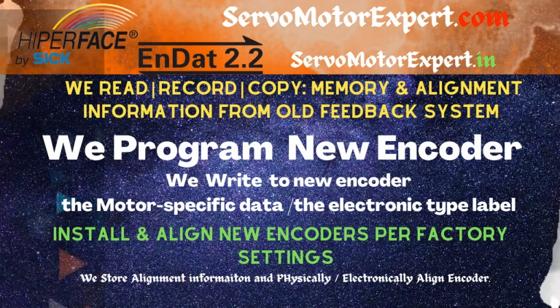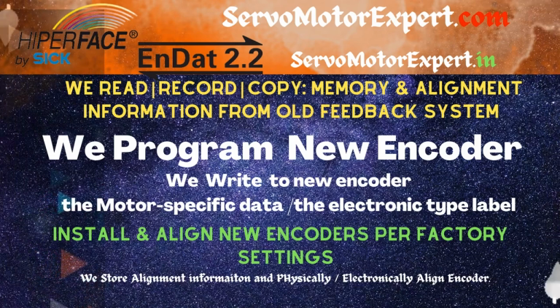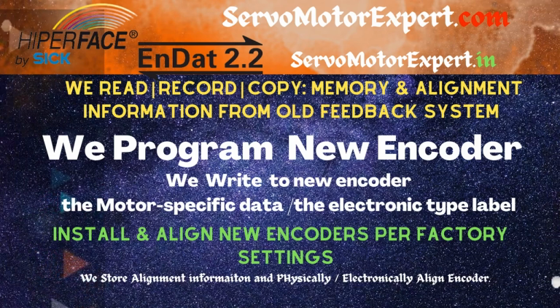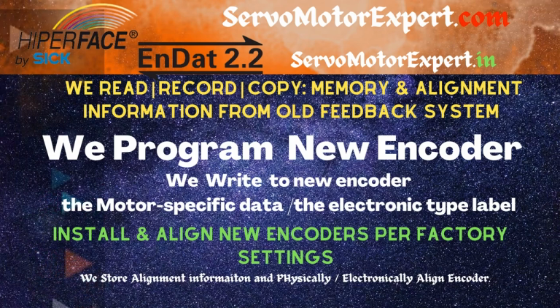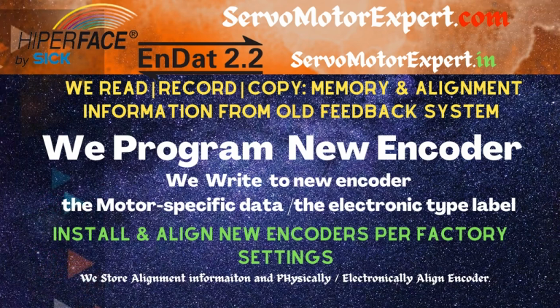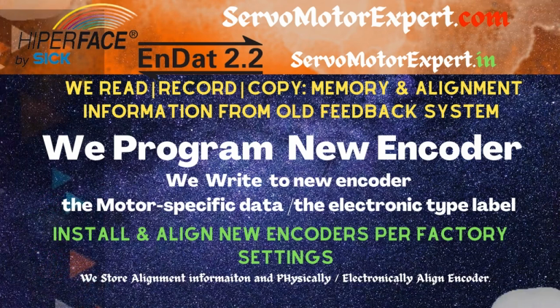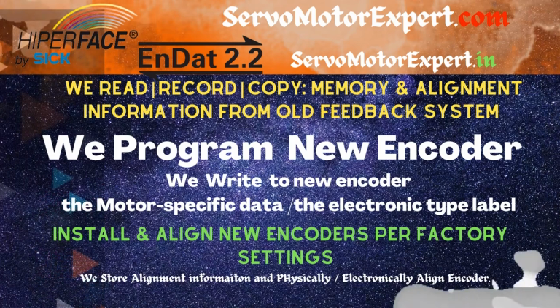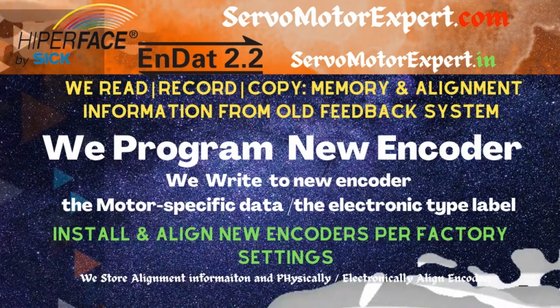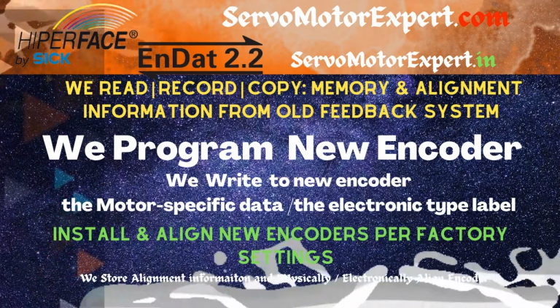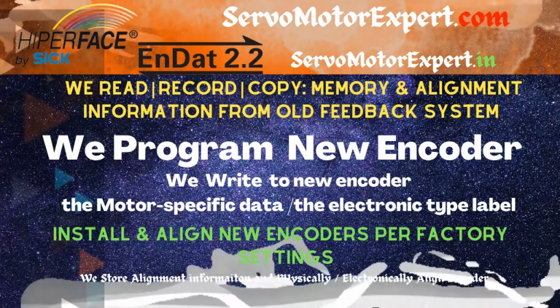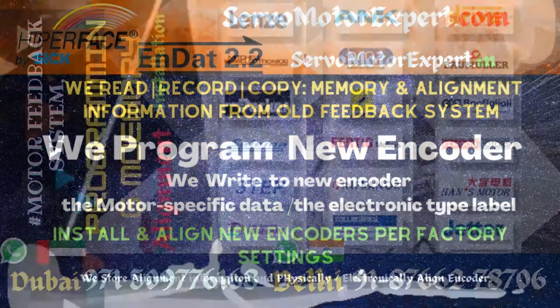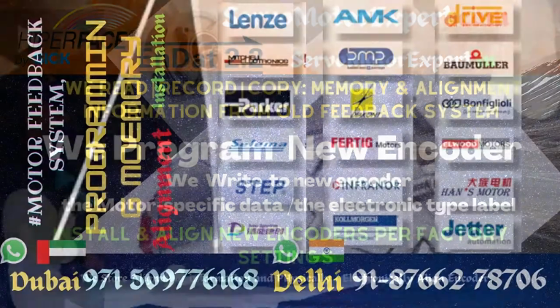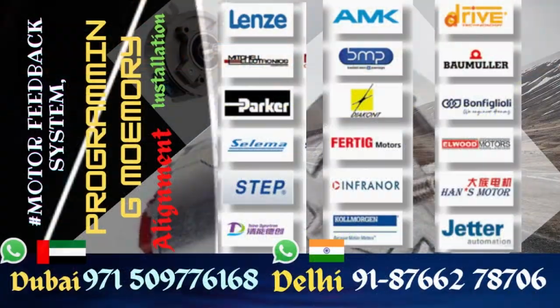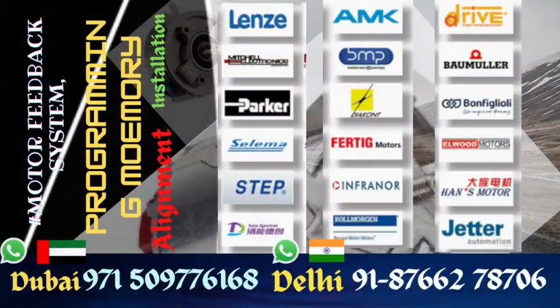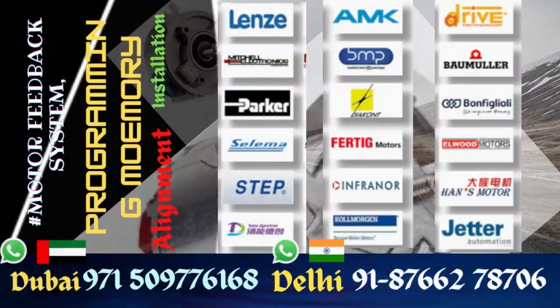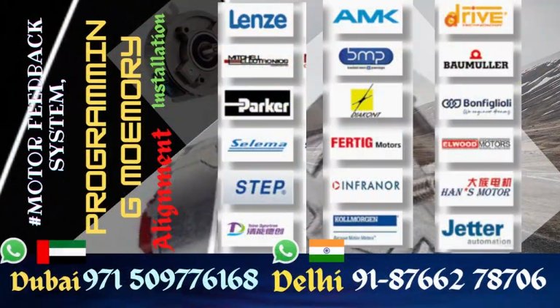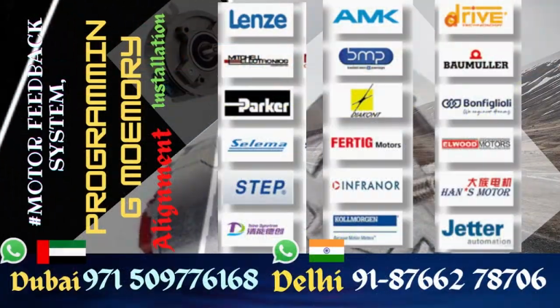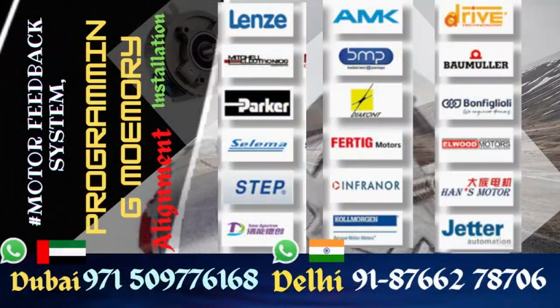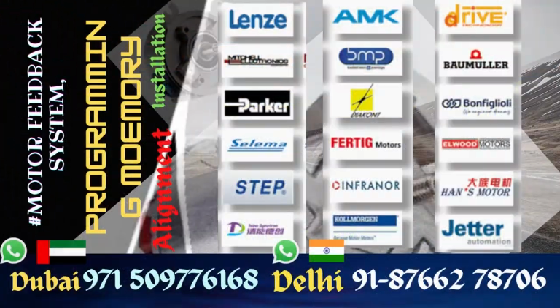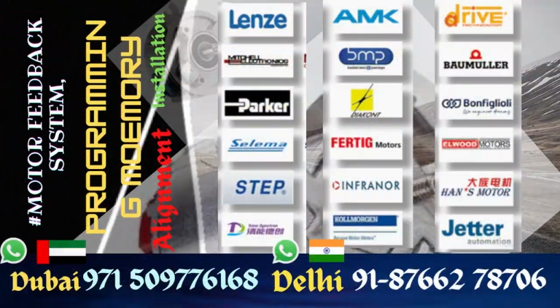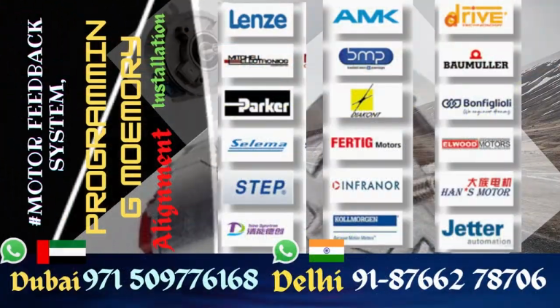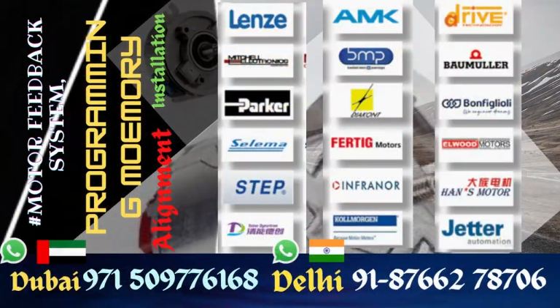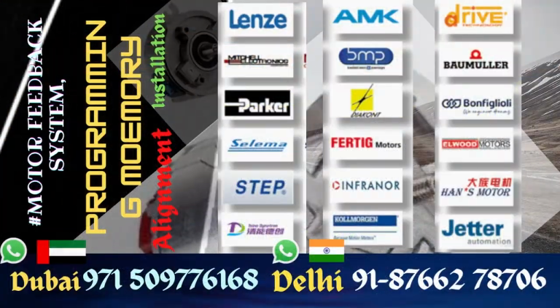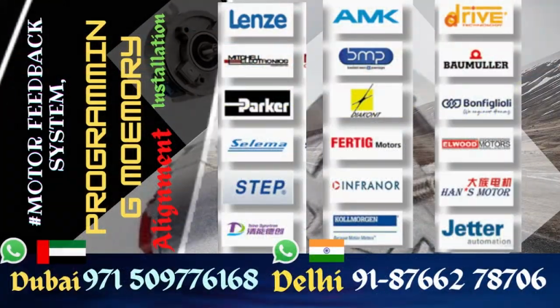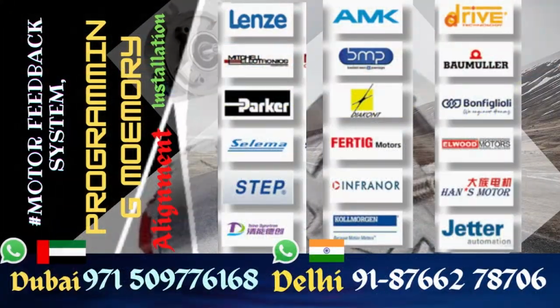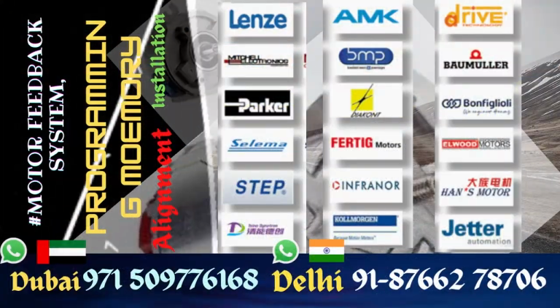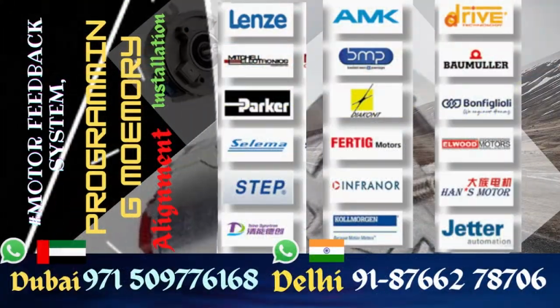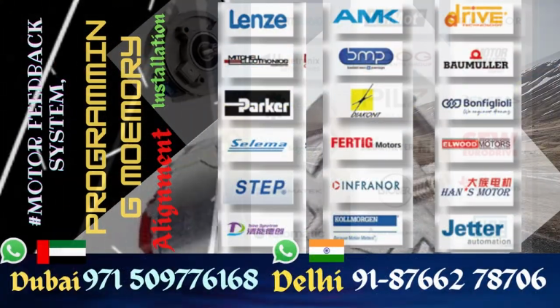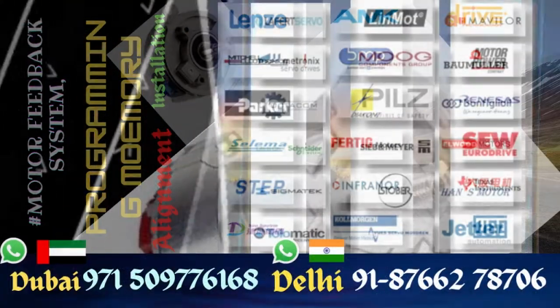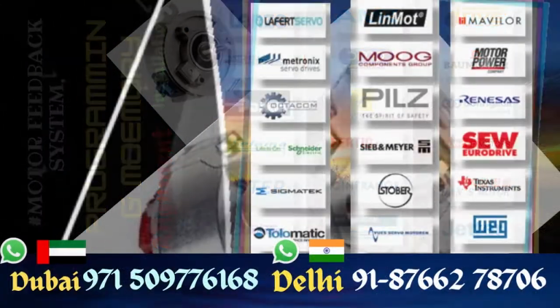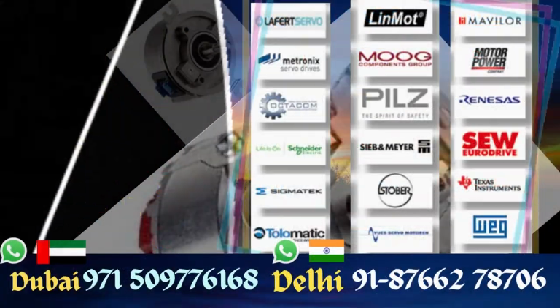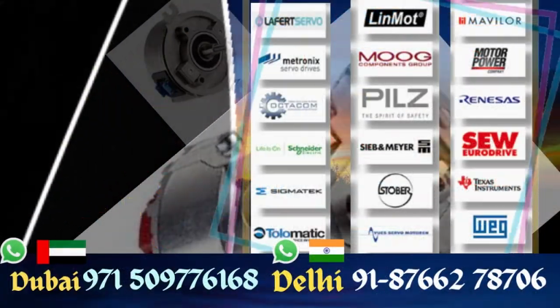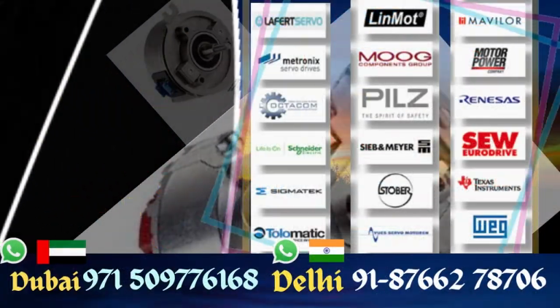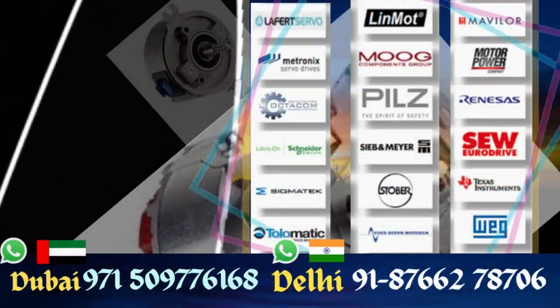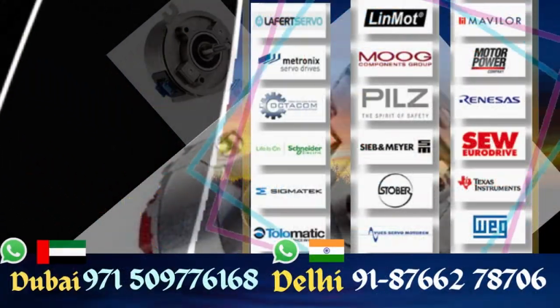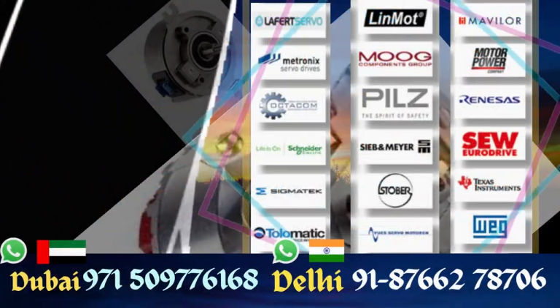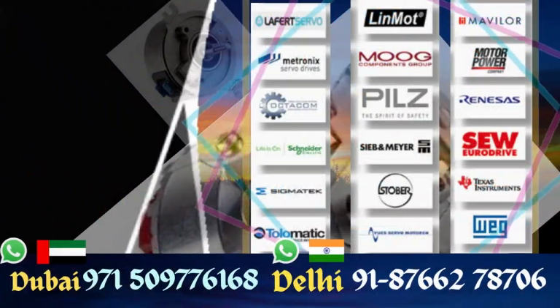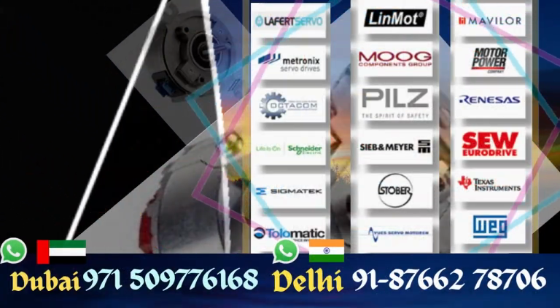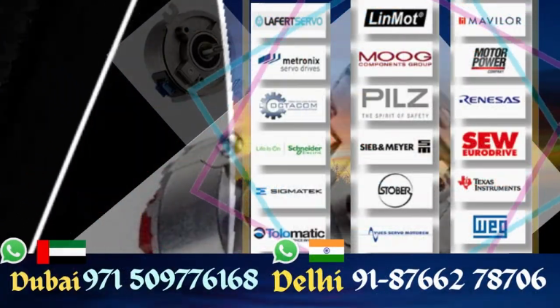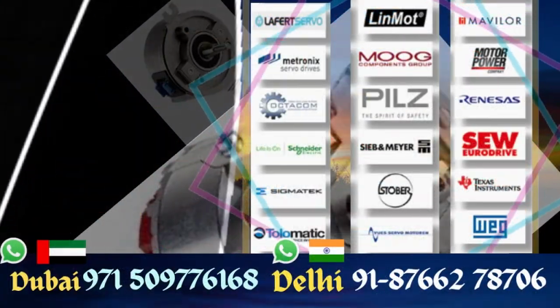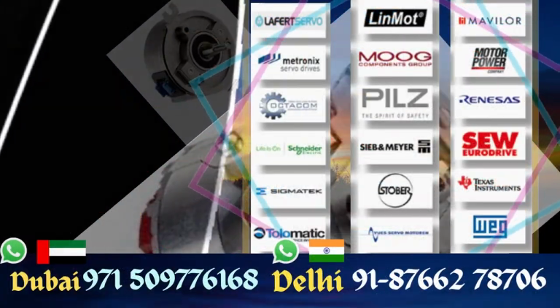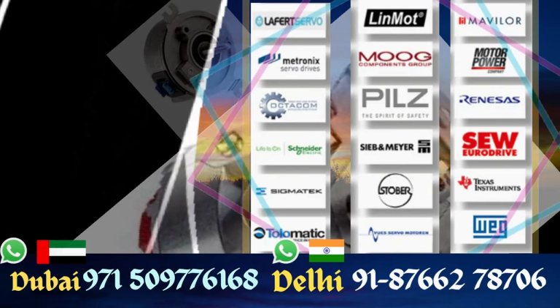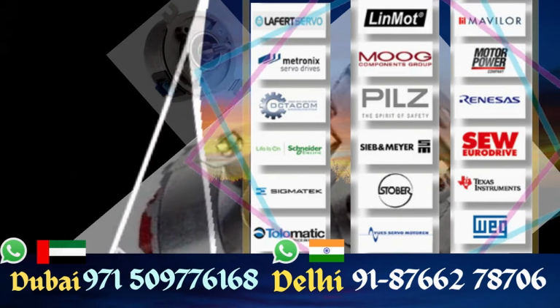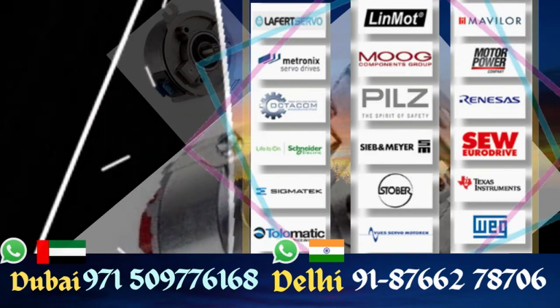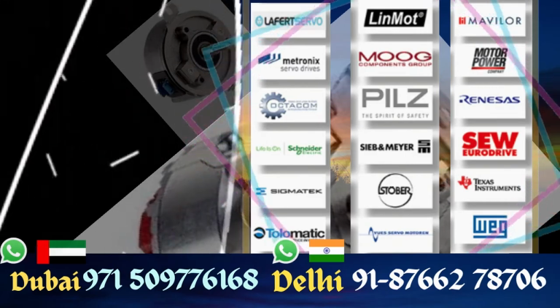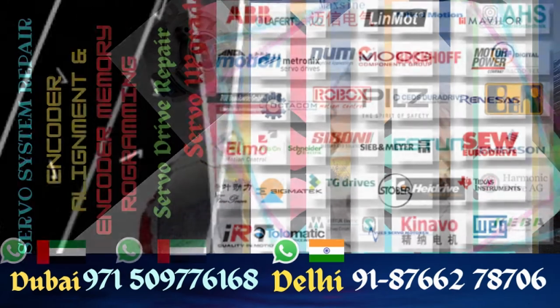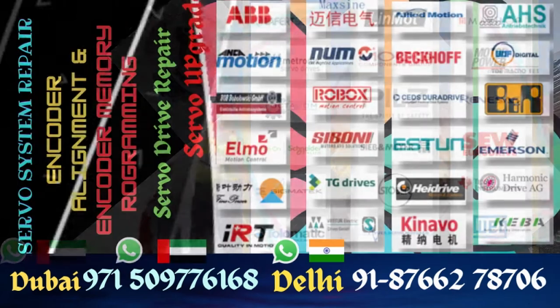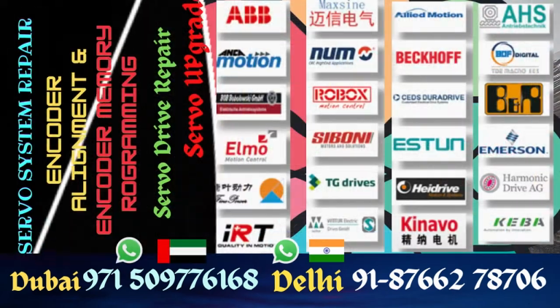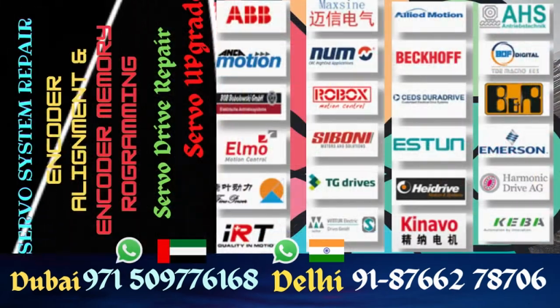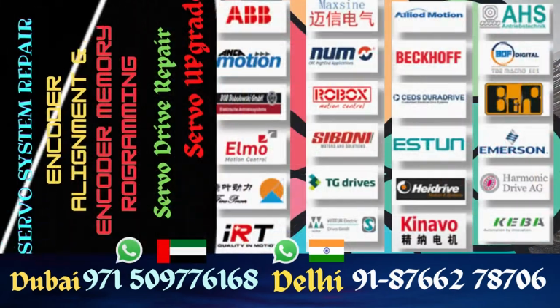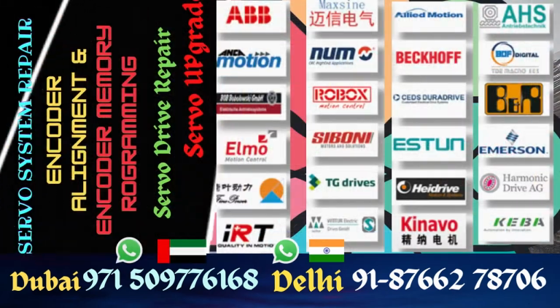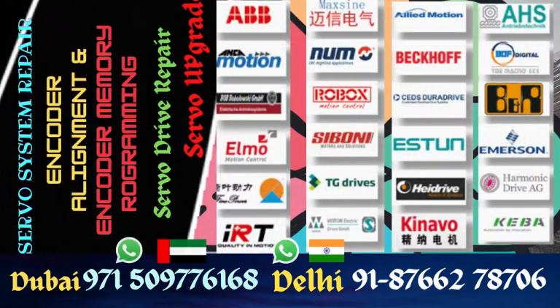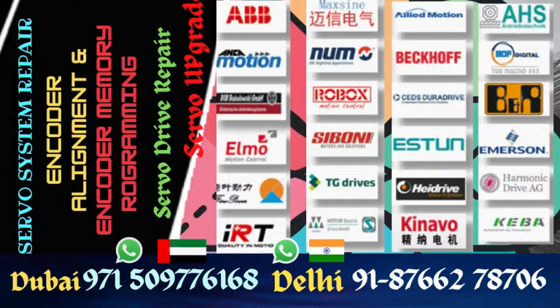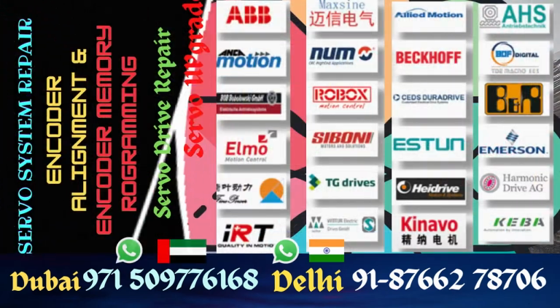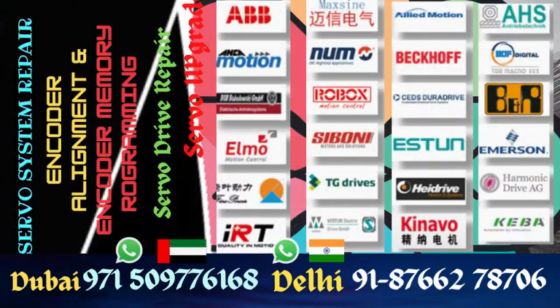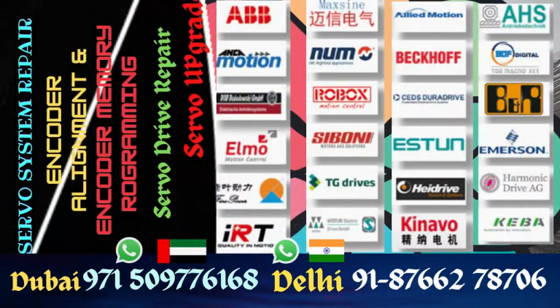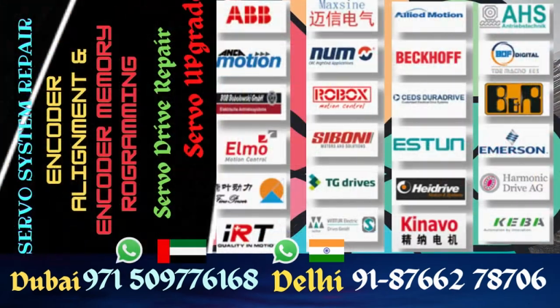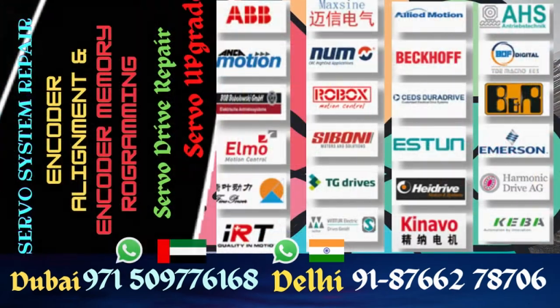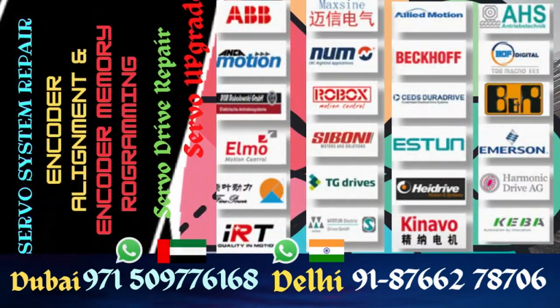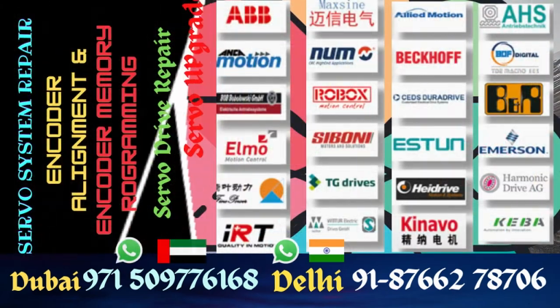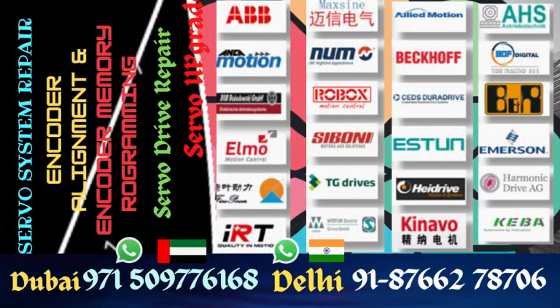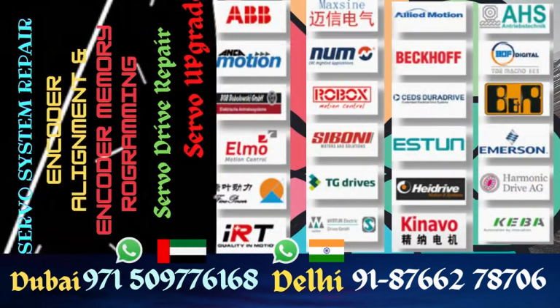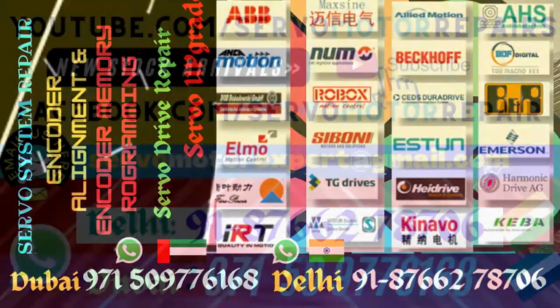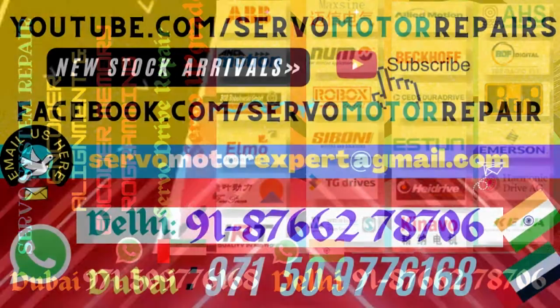The encoder you see — ITD-40 — is one of that kind of encoders. We buy it from surplus dealers whenever opportunity arises, and we buy it from many manufacturers right here in Dubai.